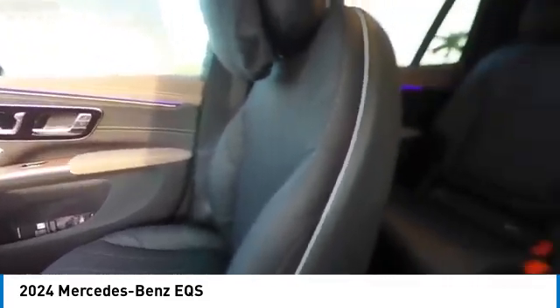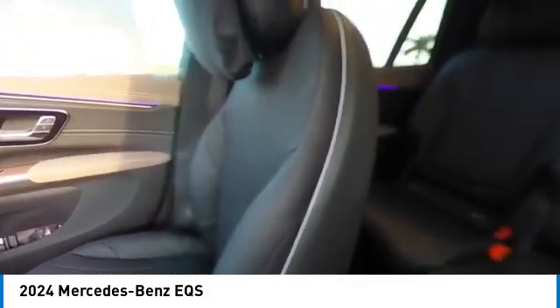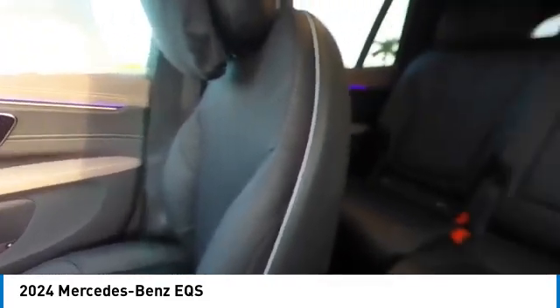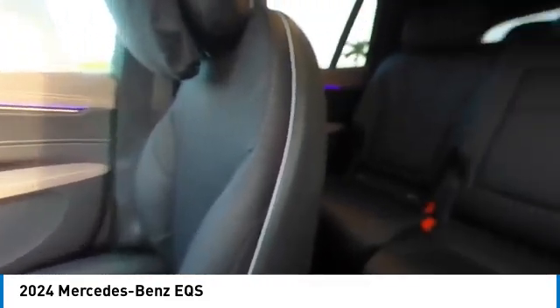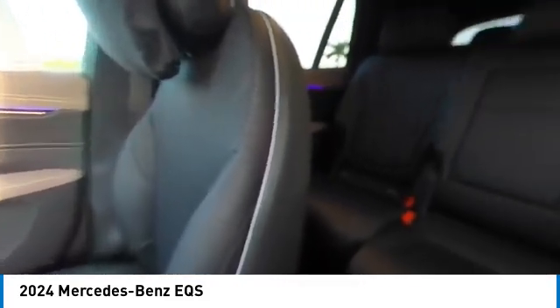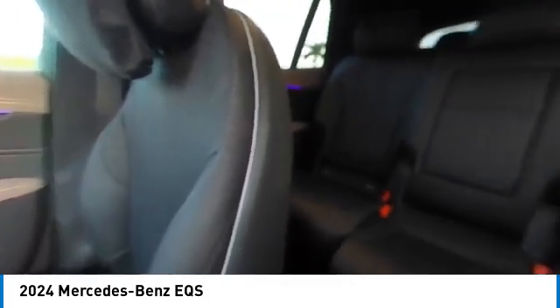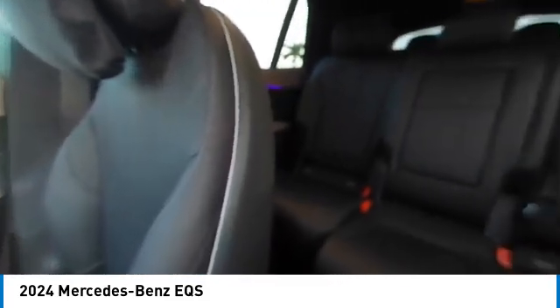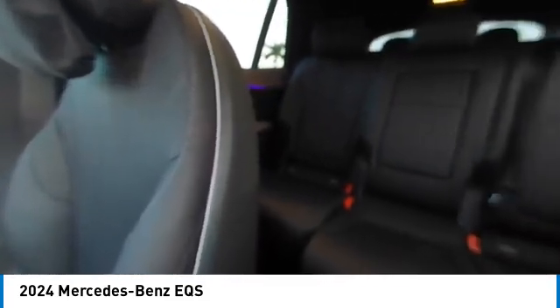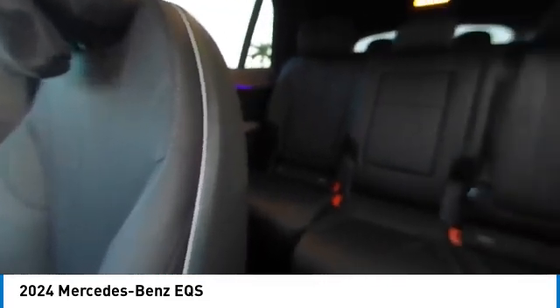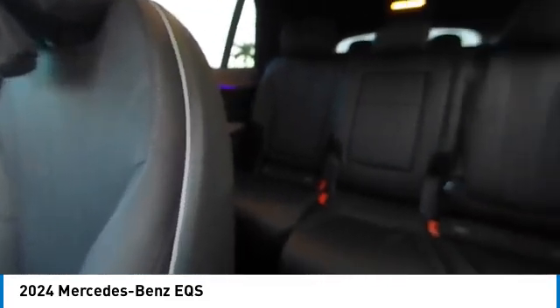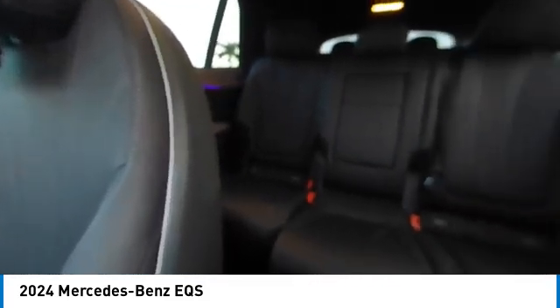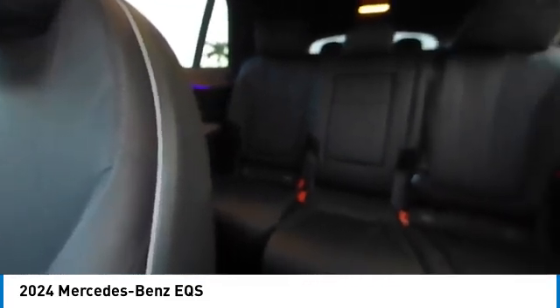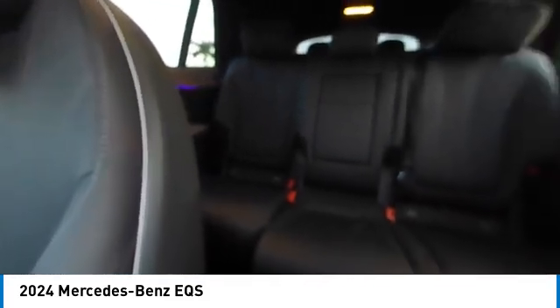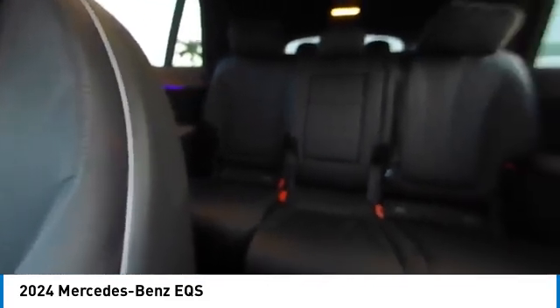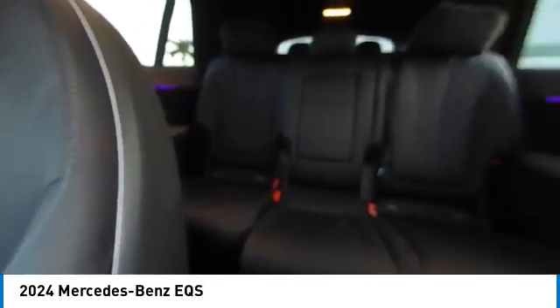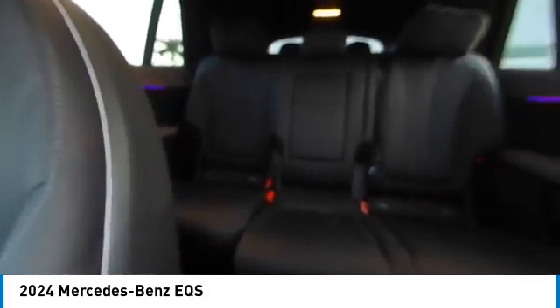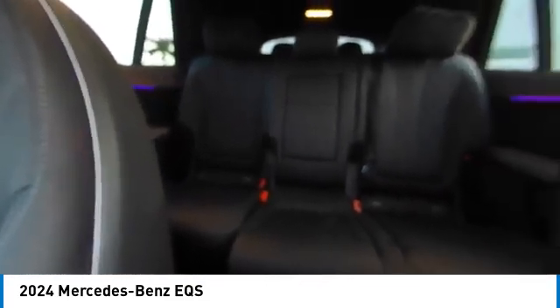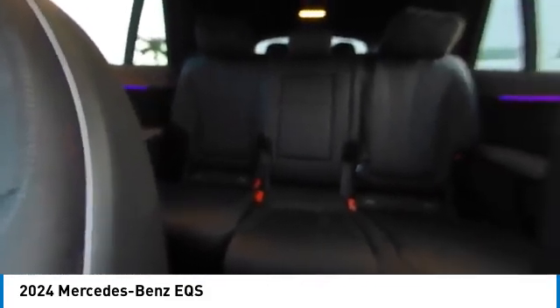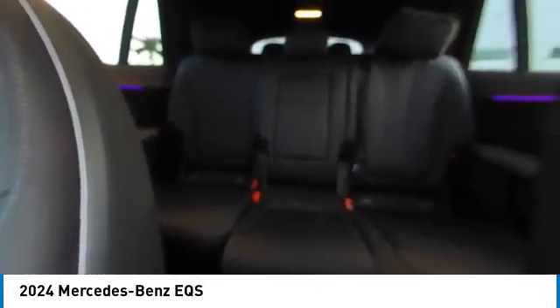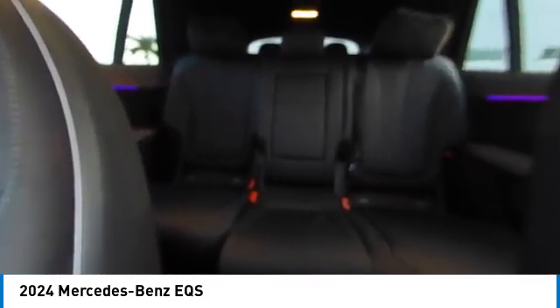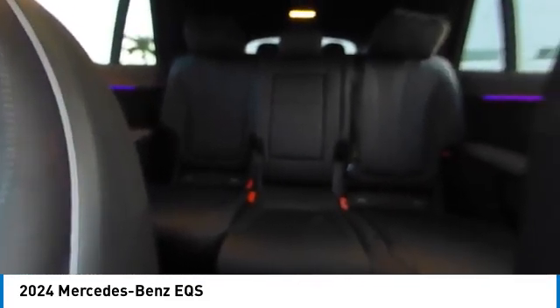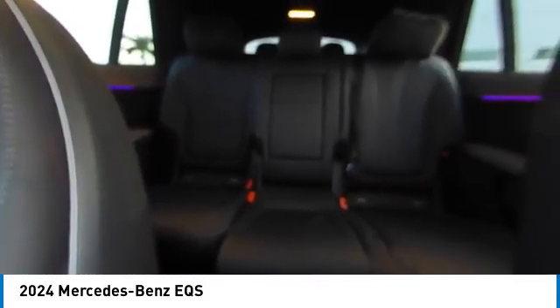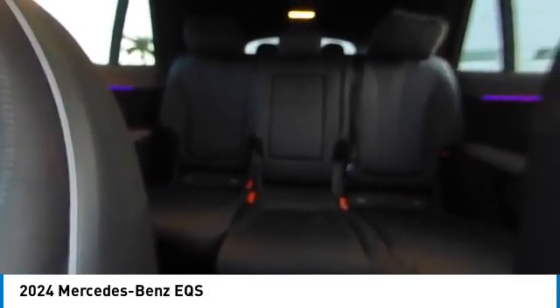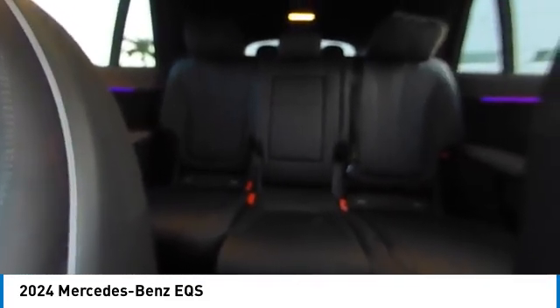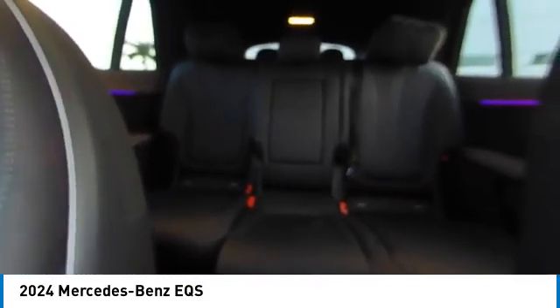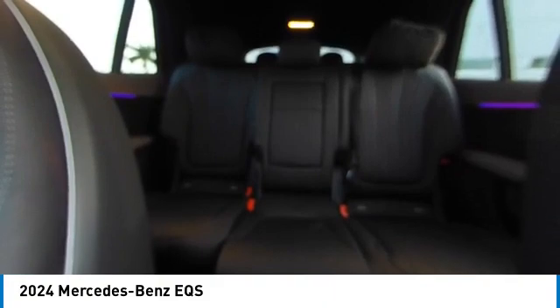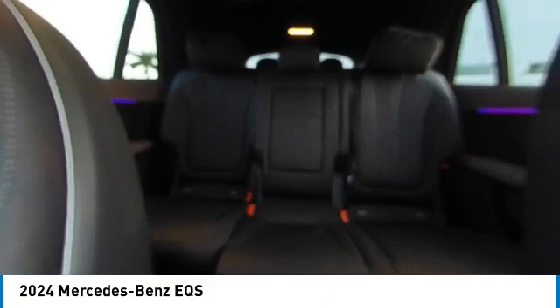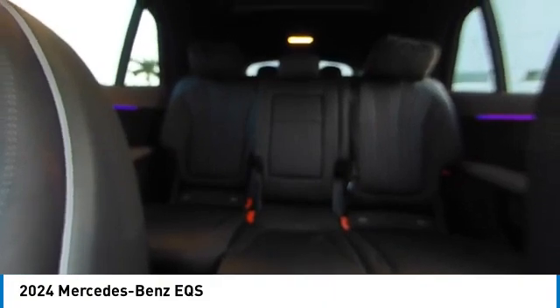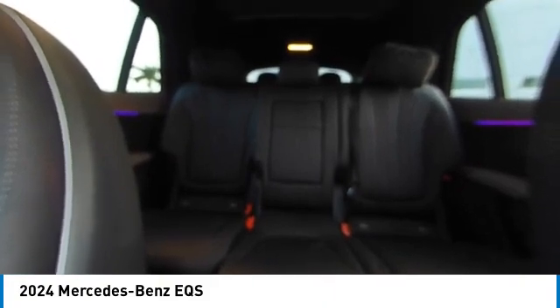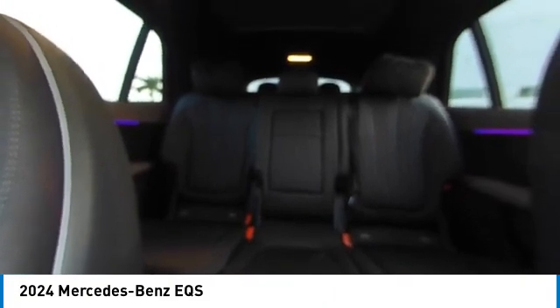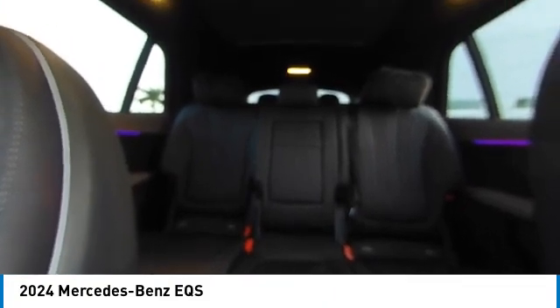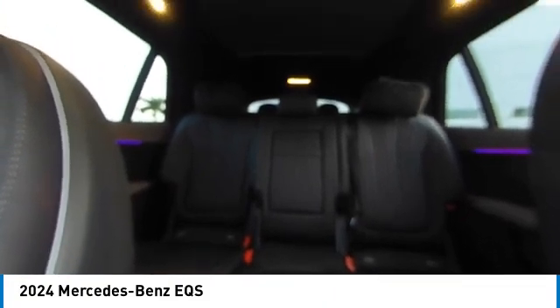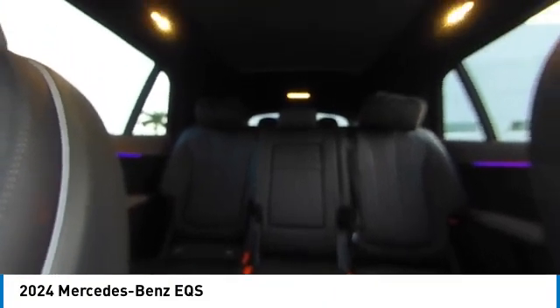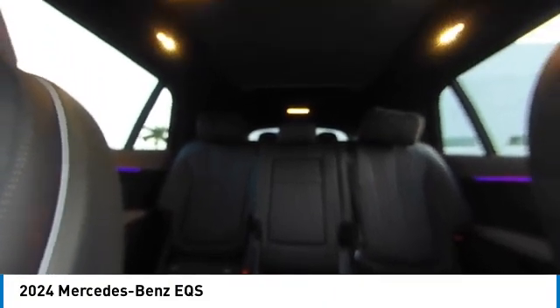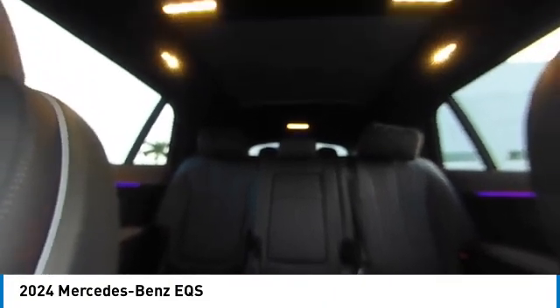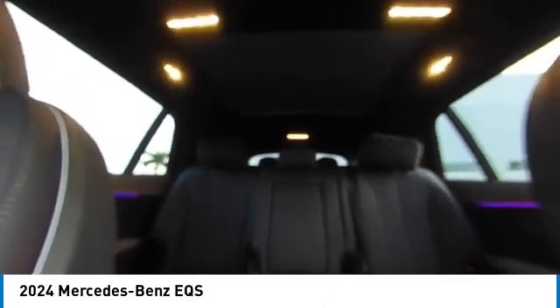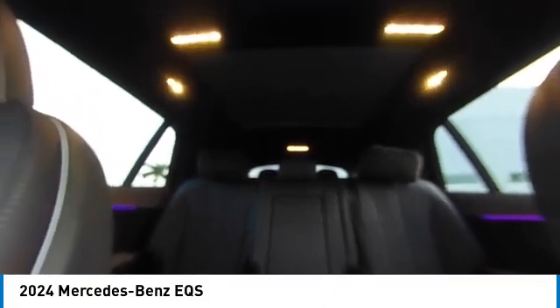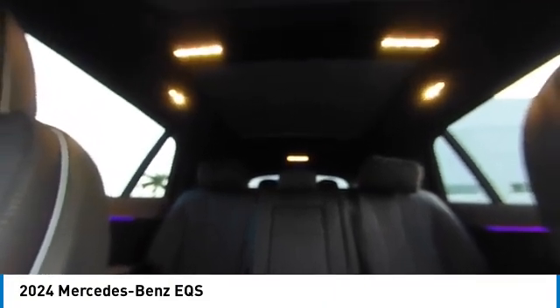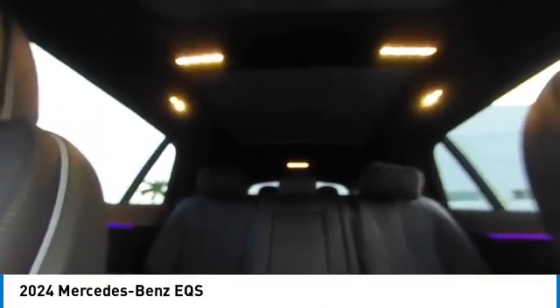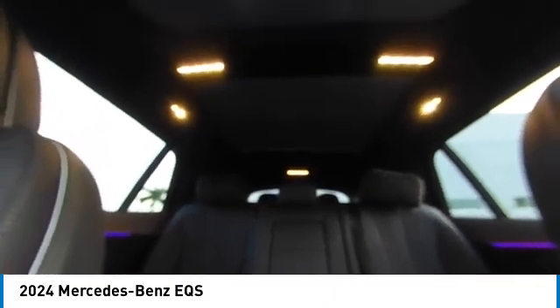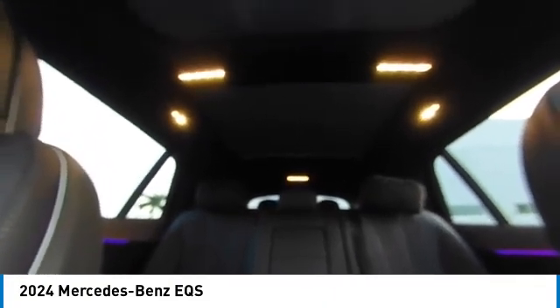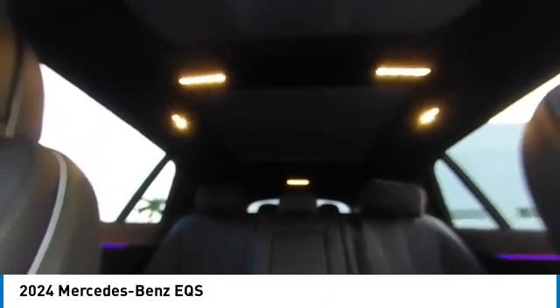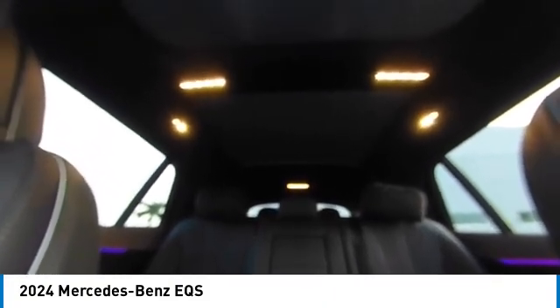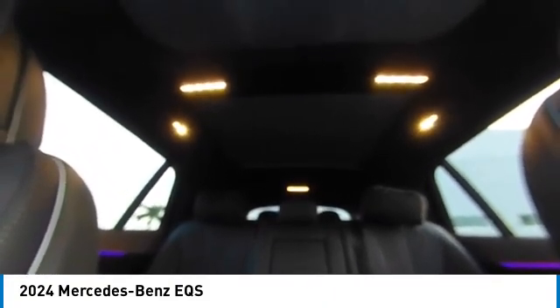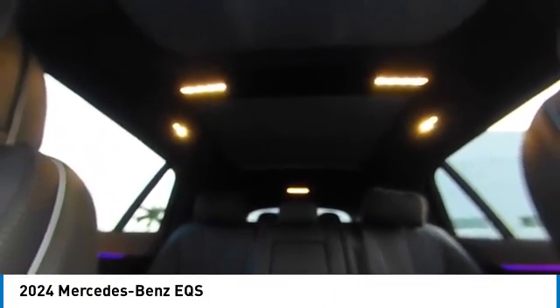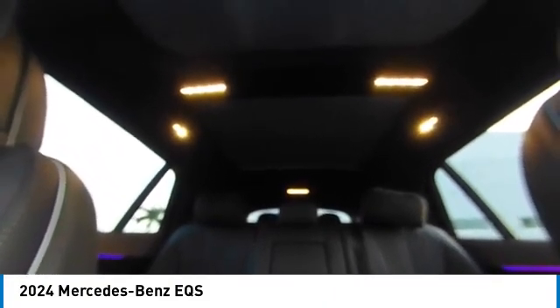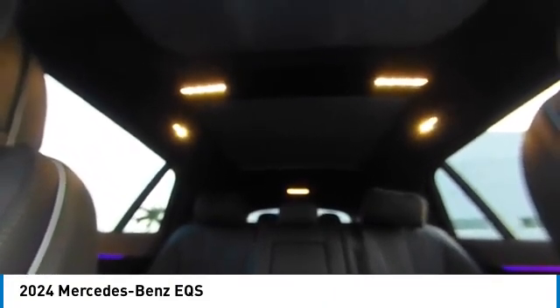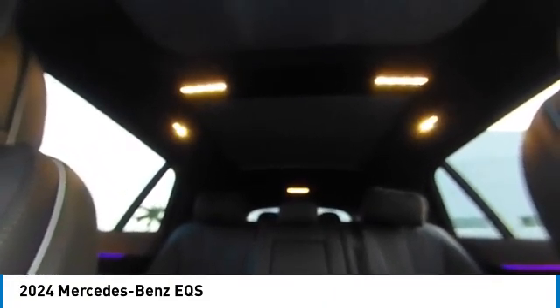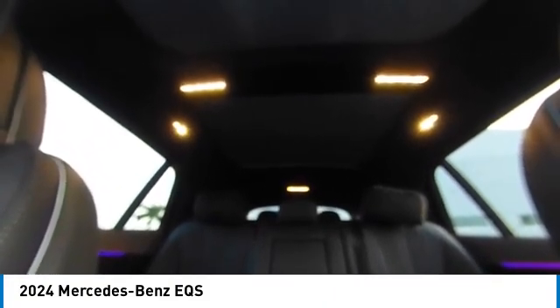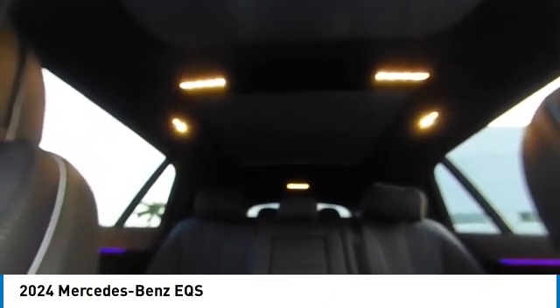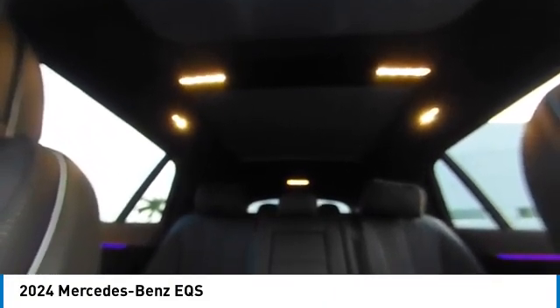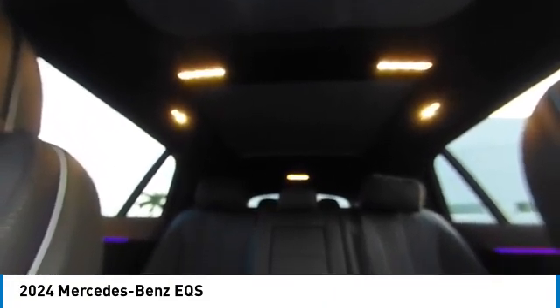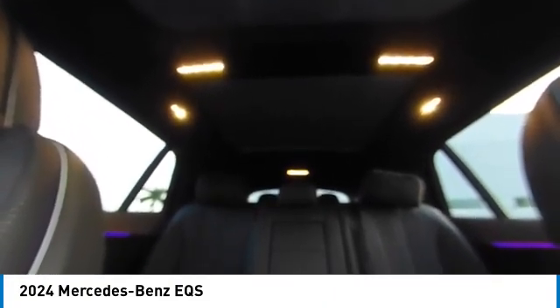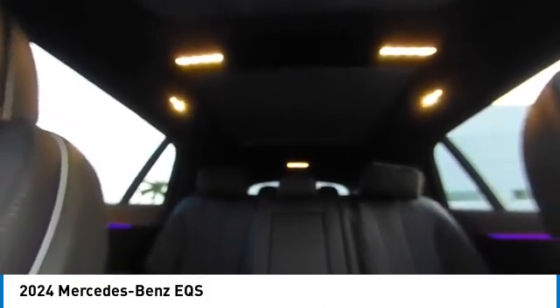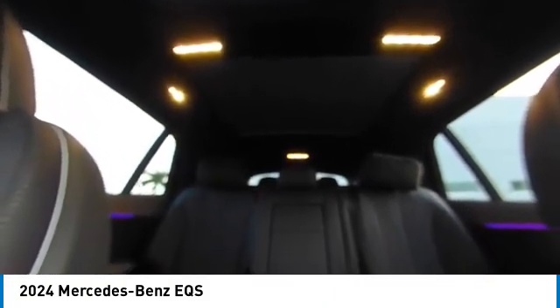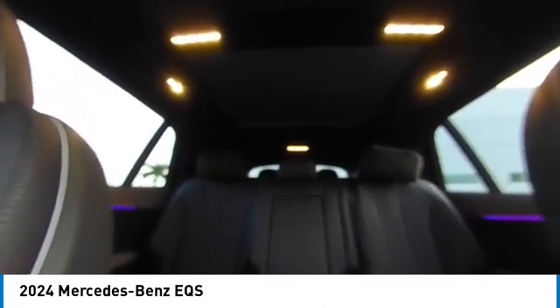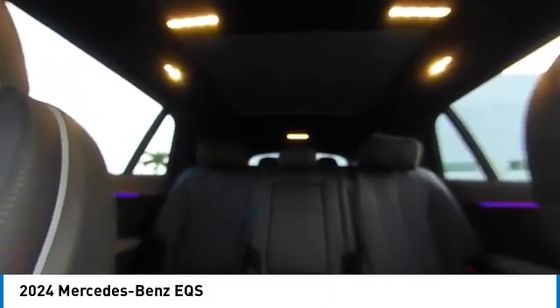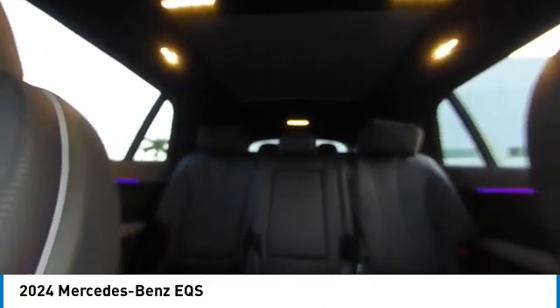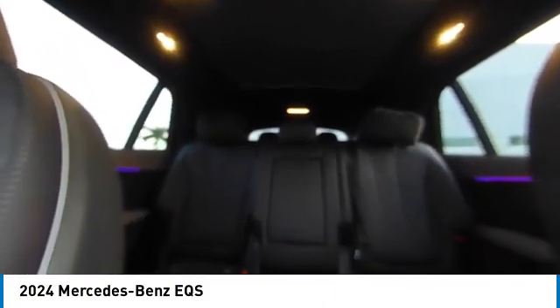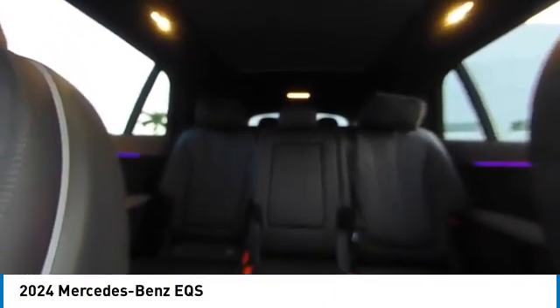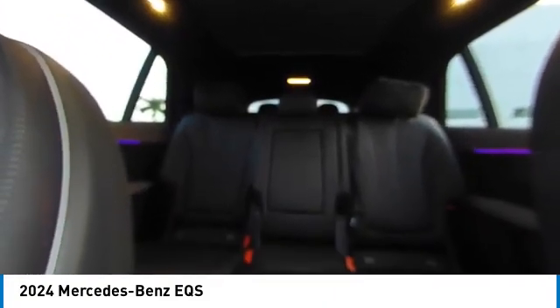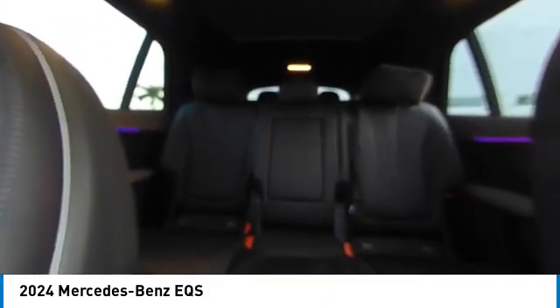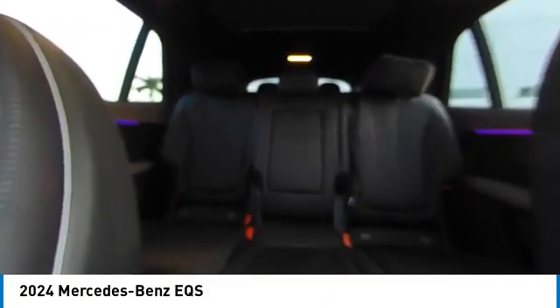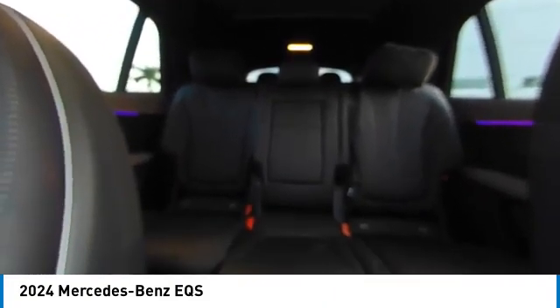Remote keyless entry, speed control, four-wheel disc brakes, integrated turn signal mirrors. Come take a test drive today.